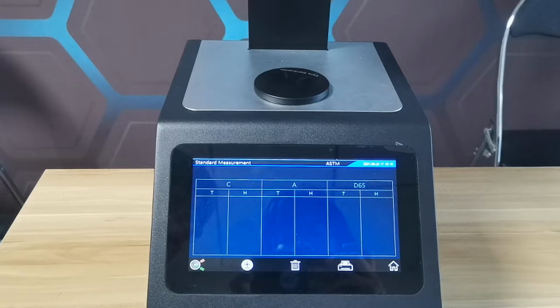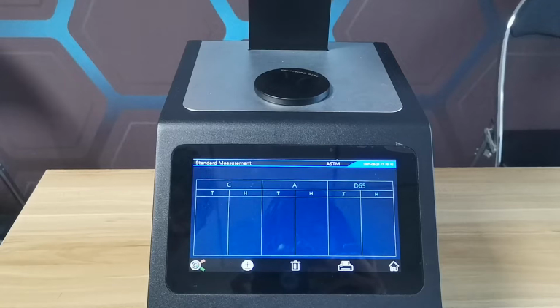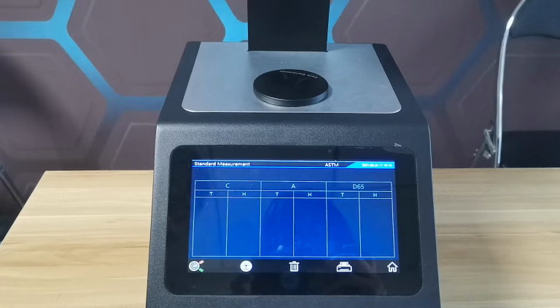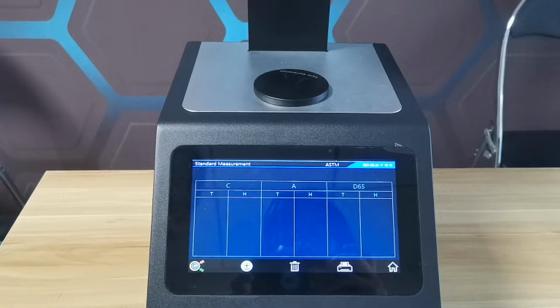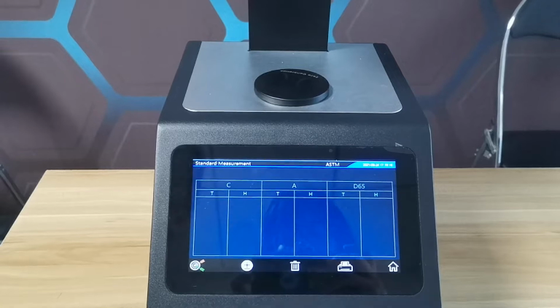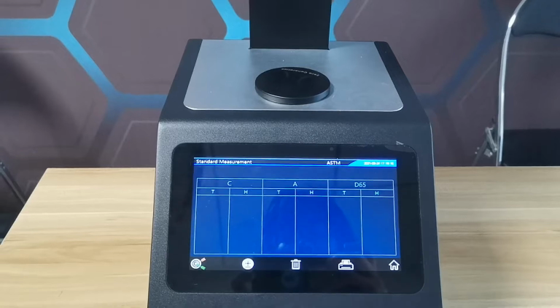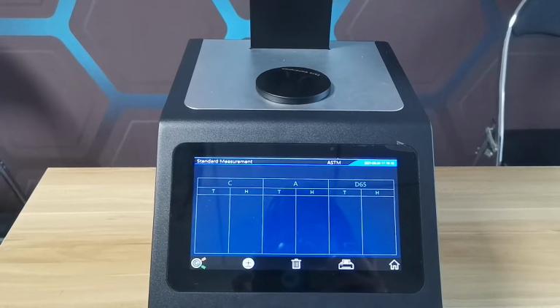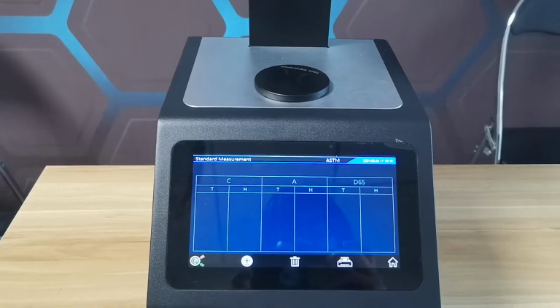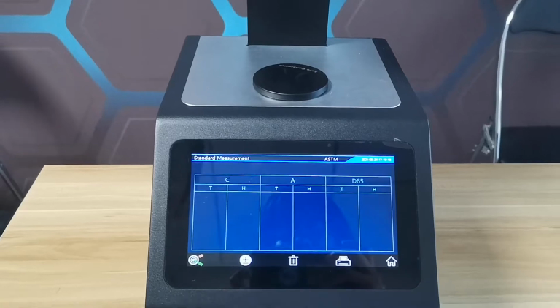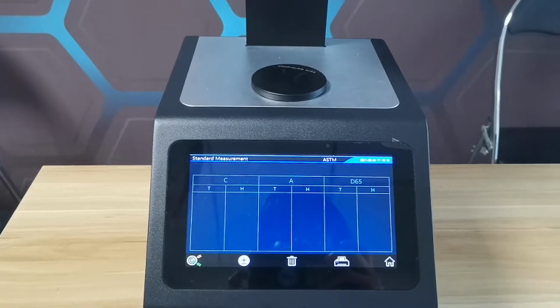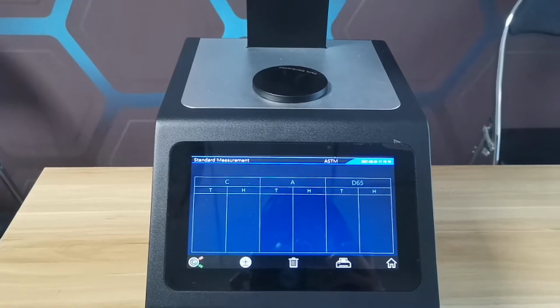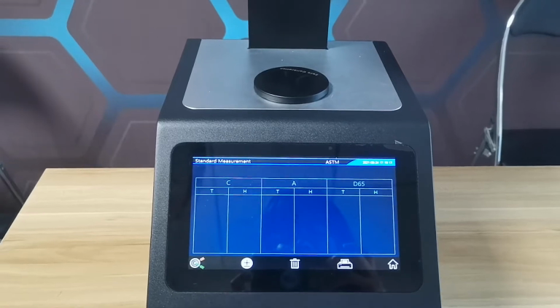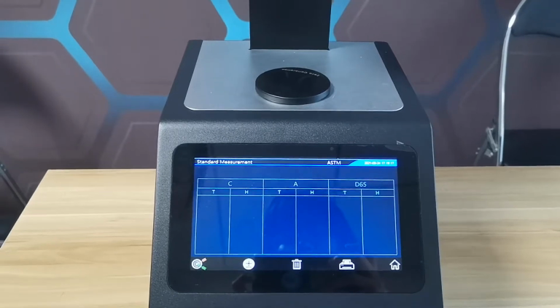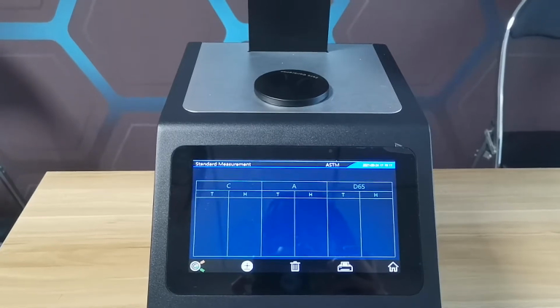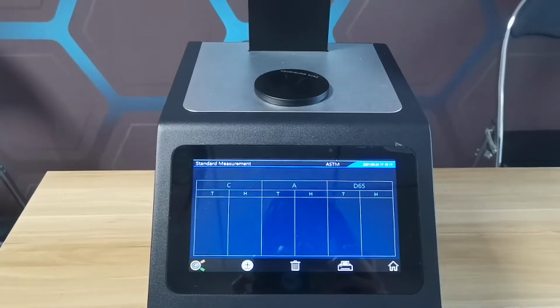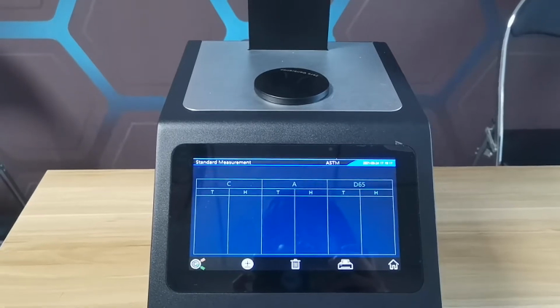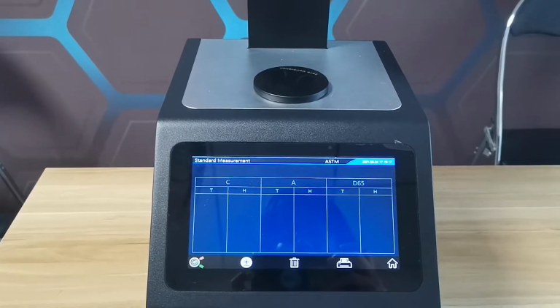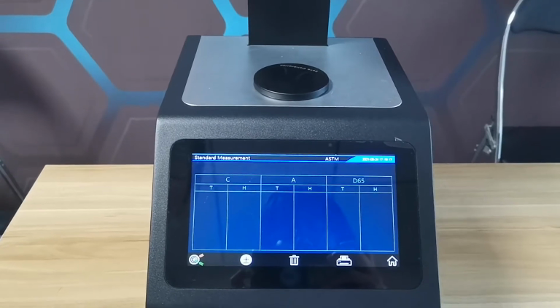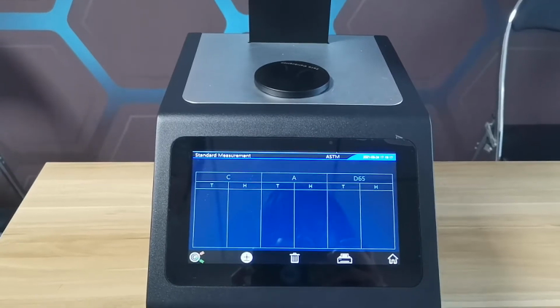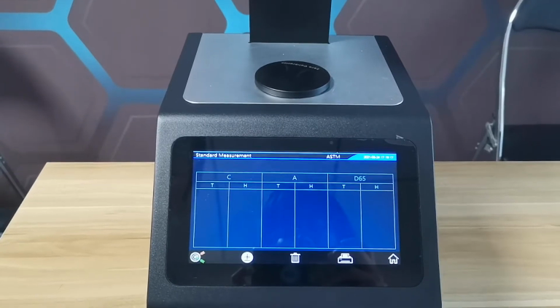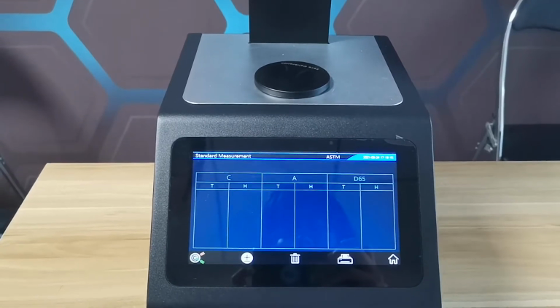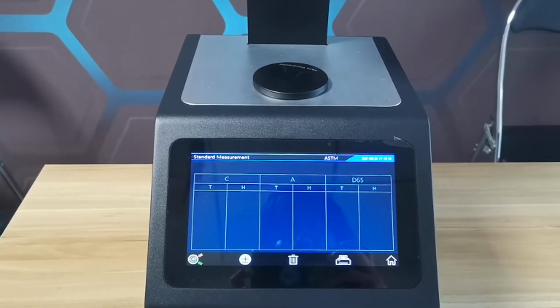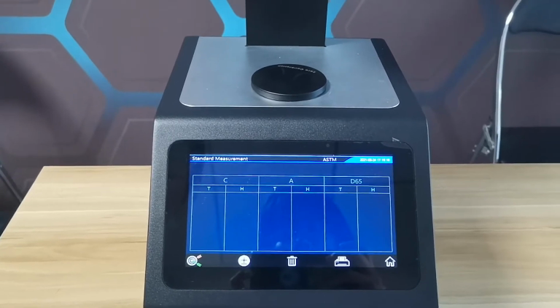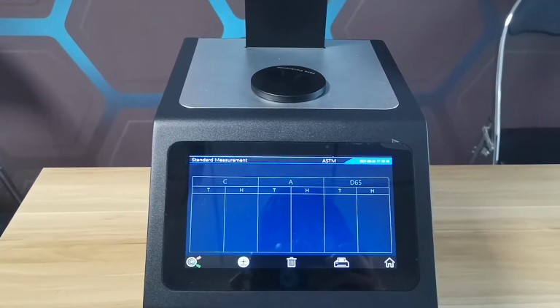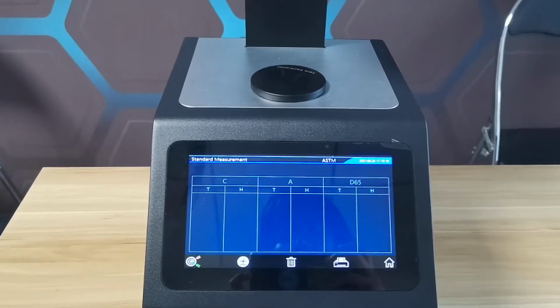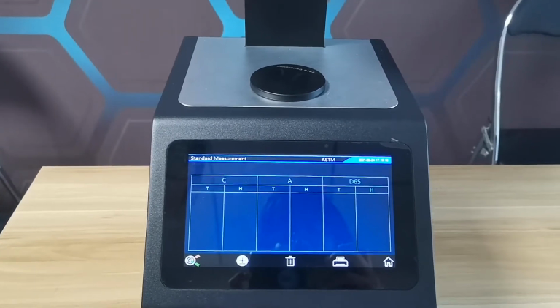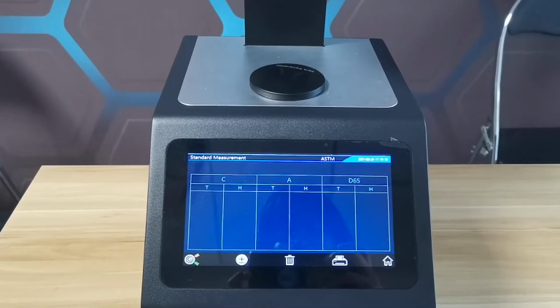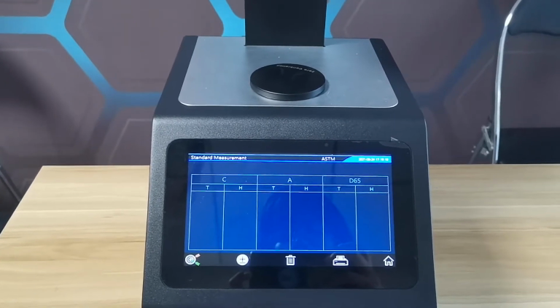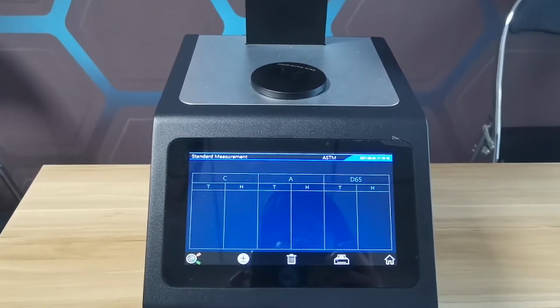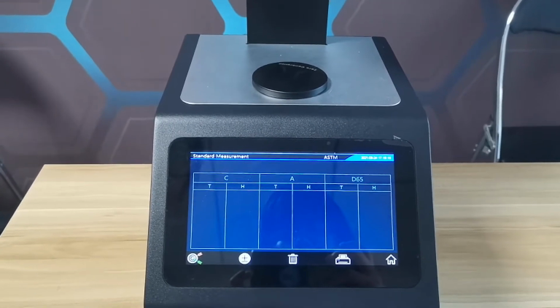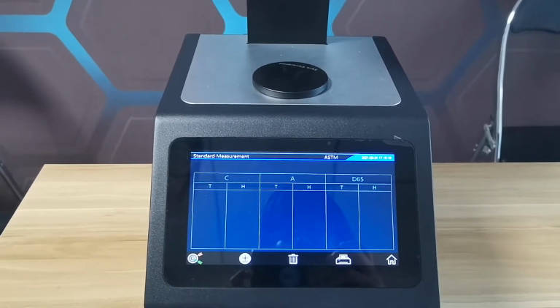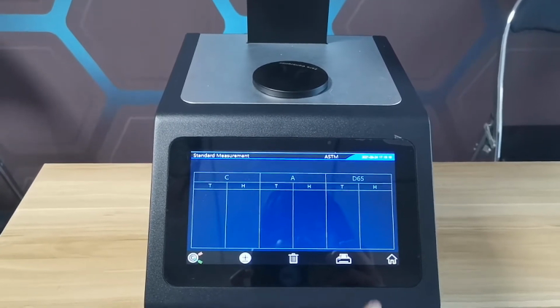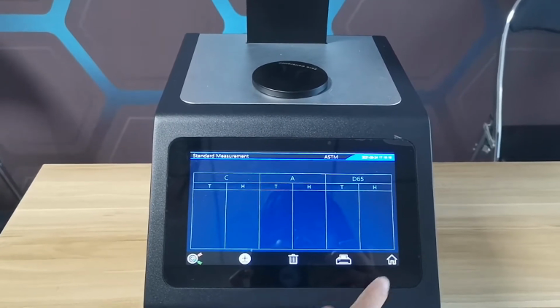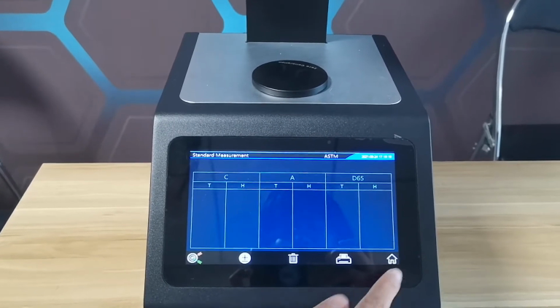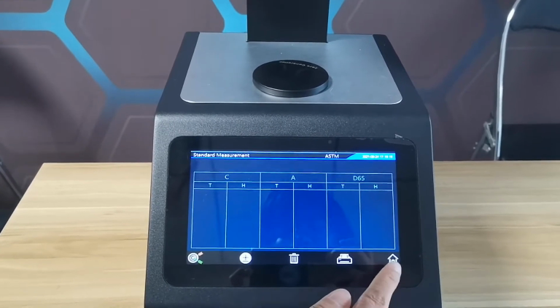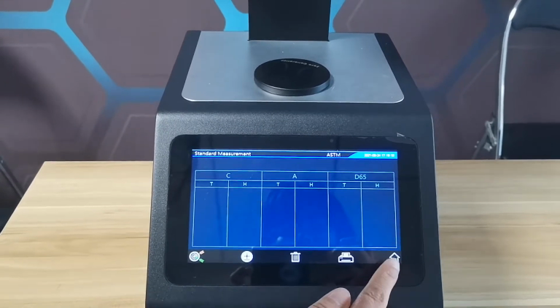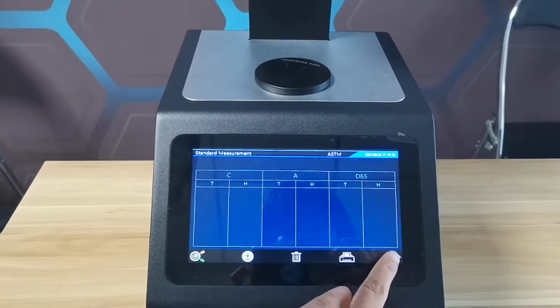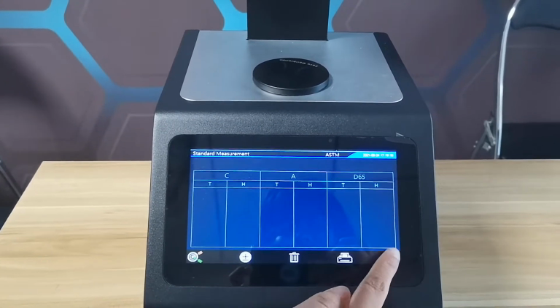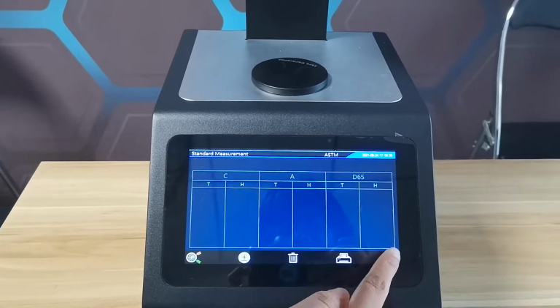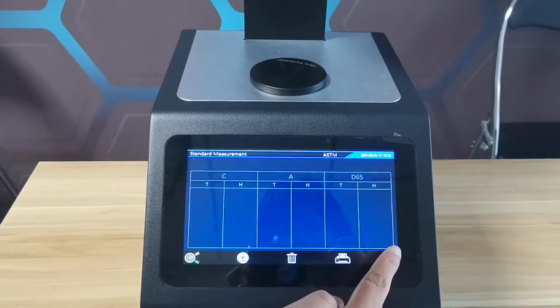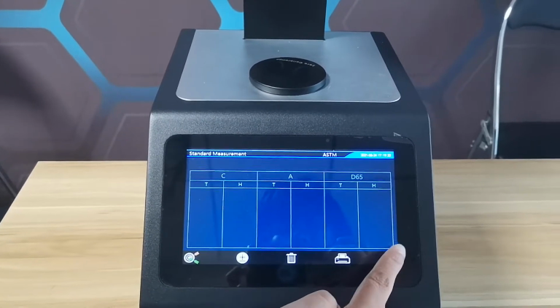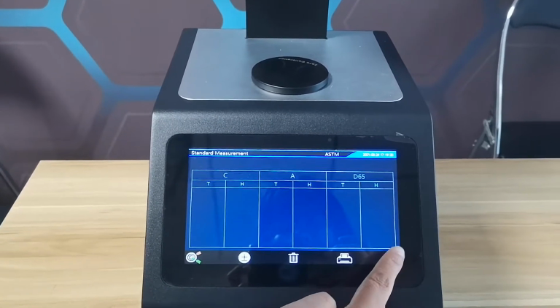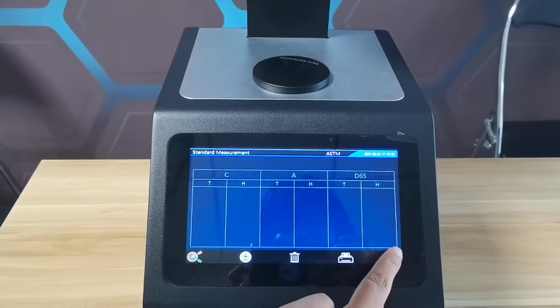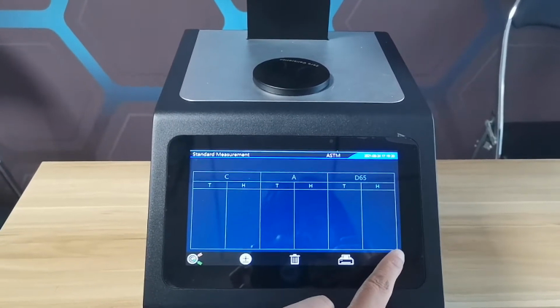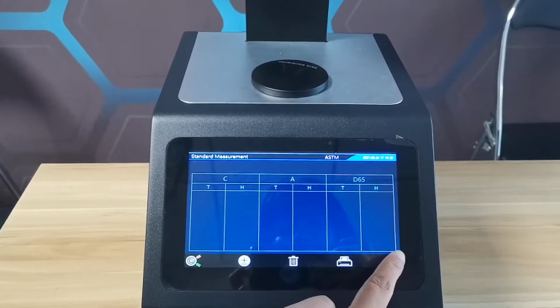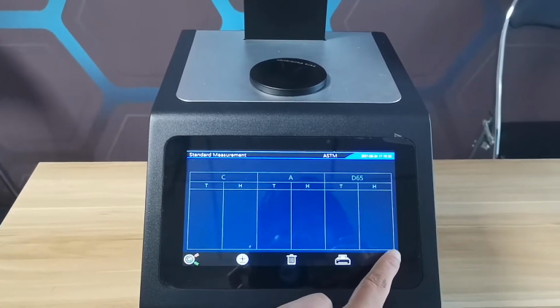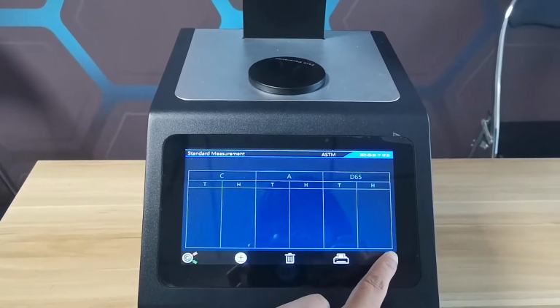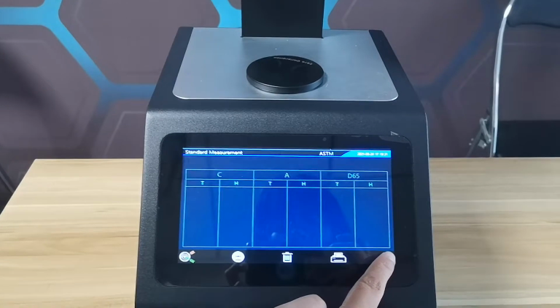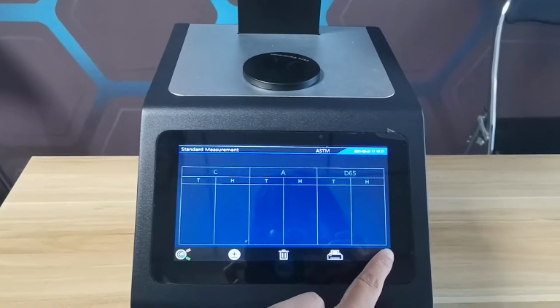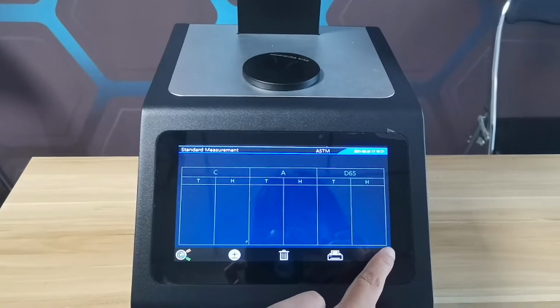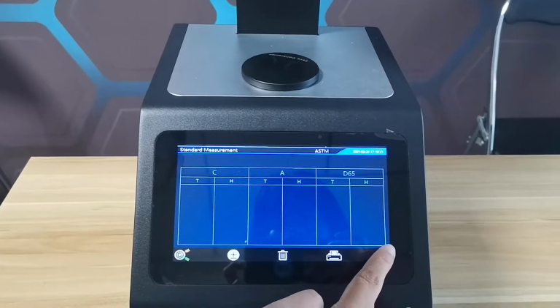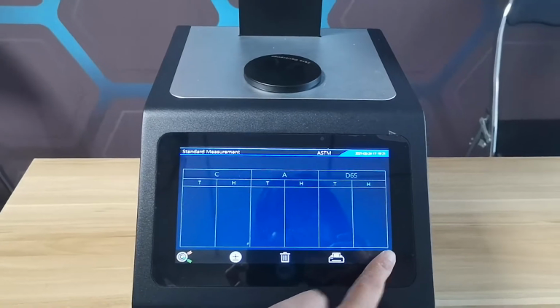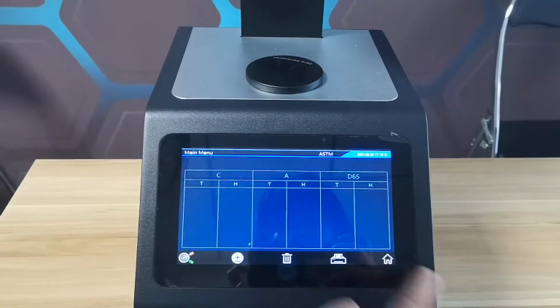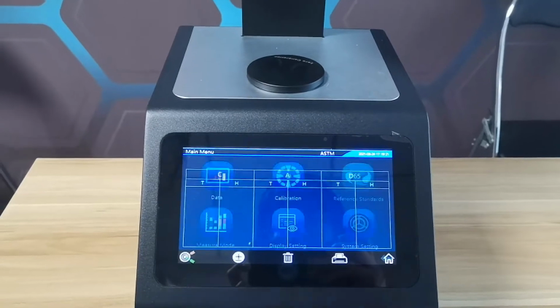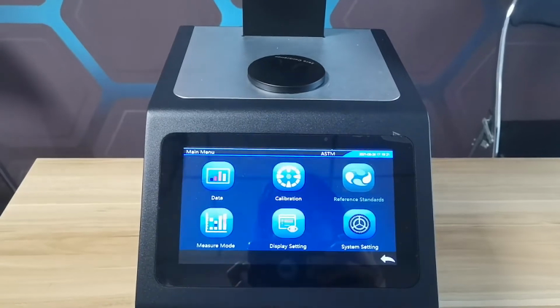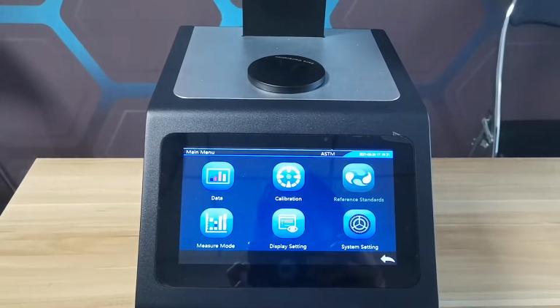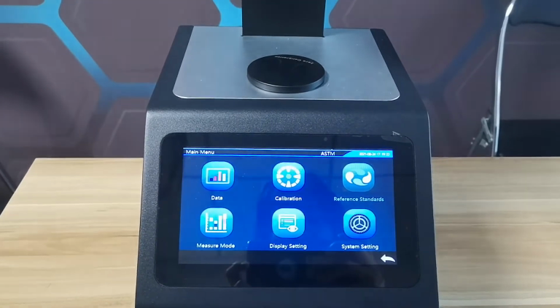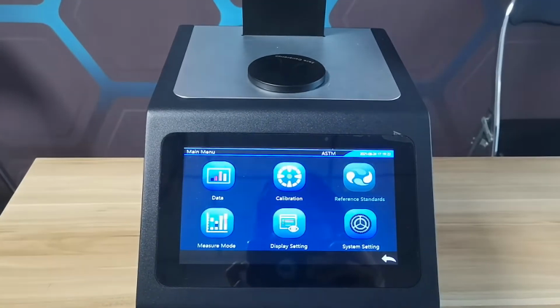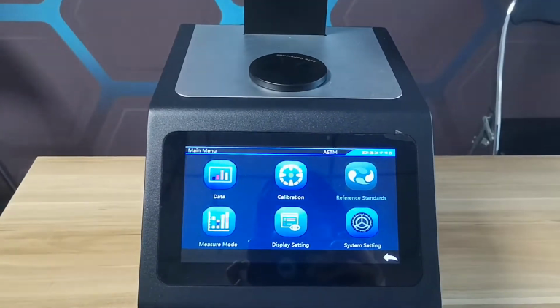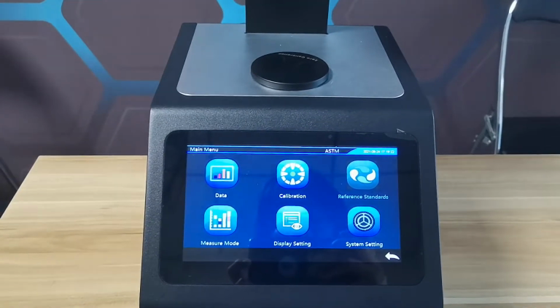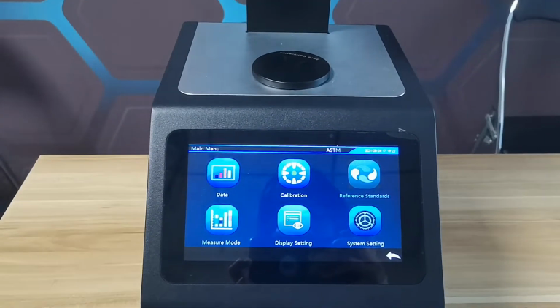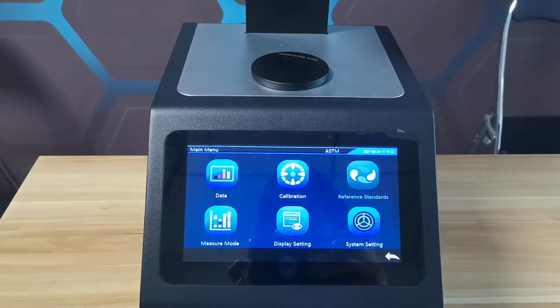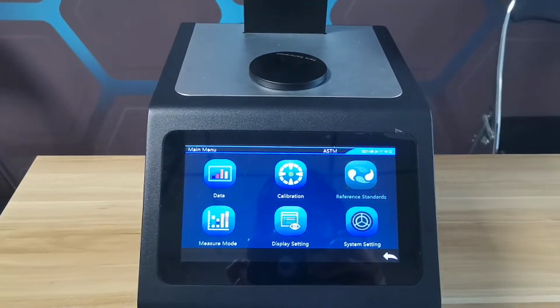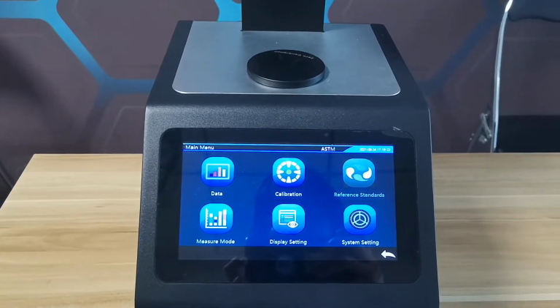This is the standard measurement interface. Return to the main menu interface.